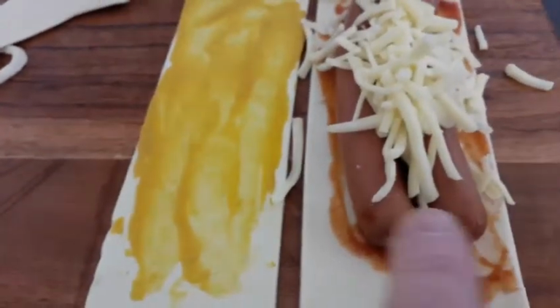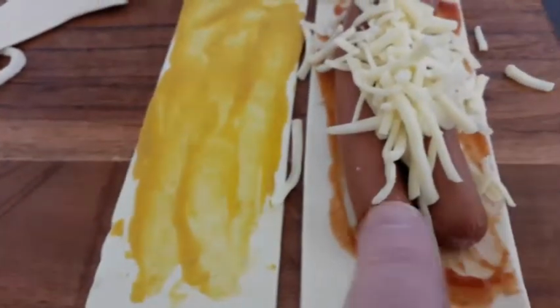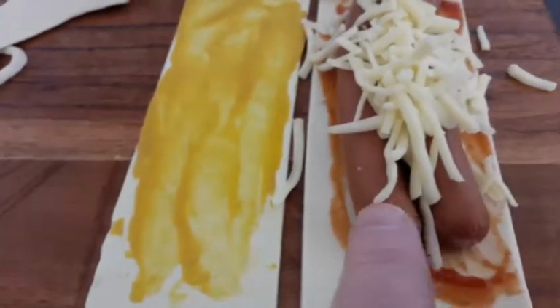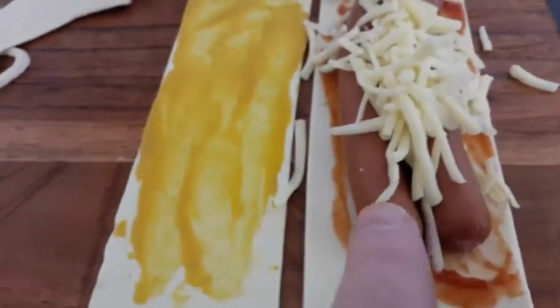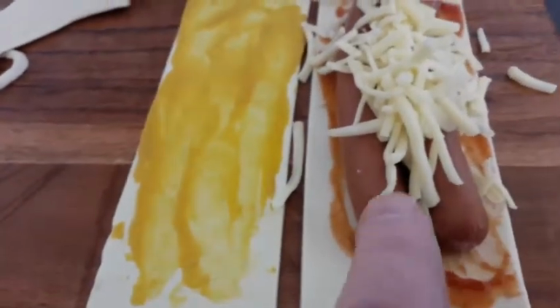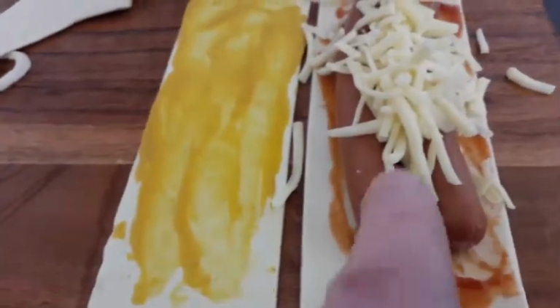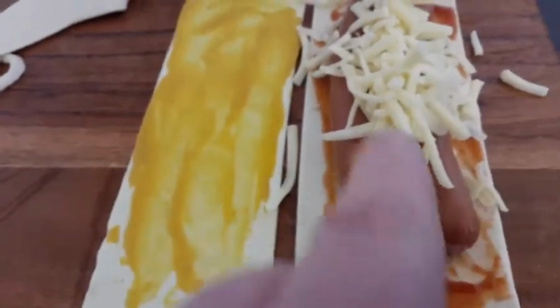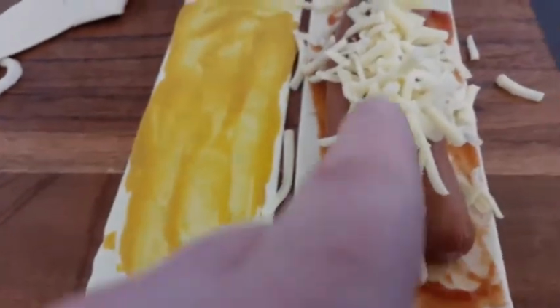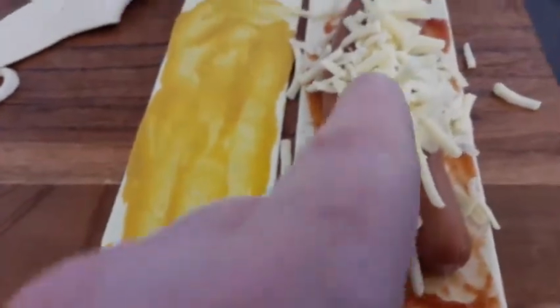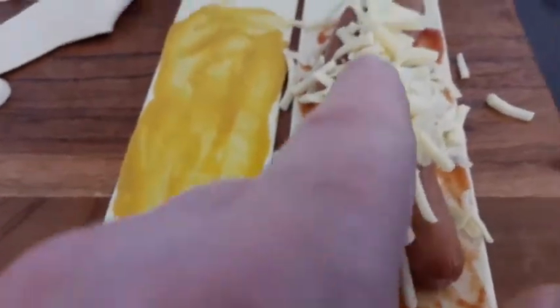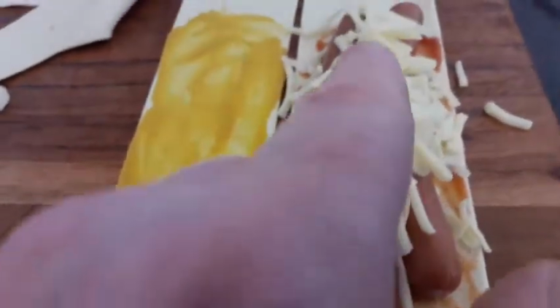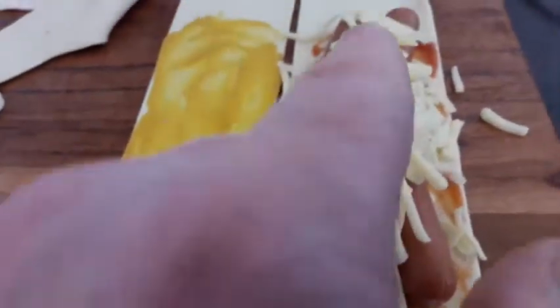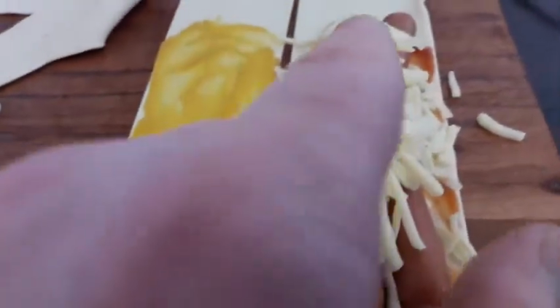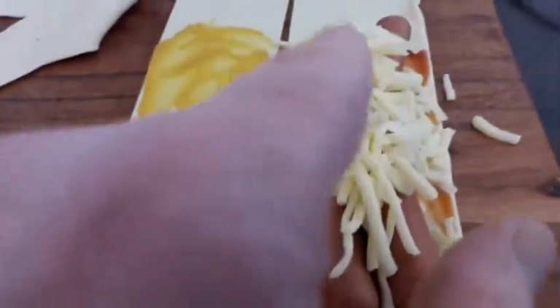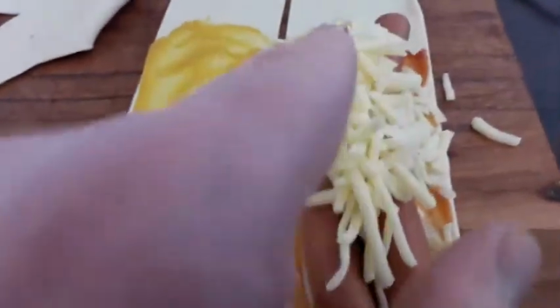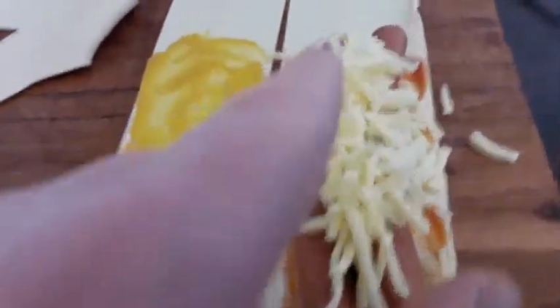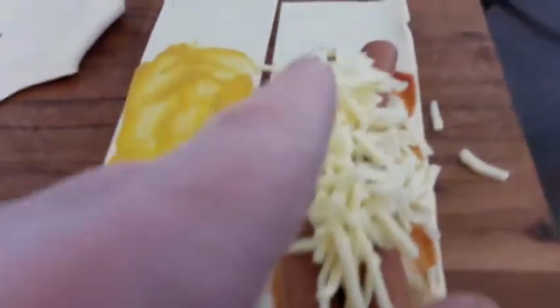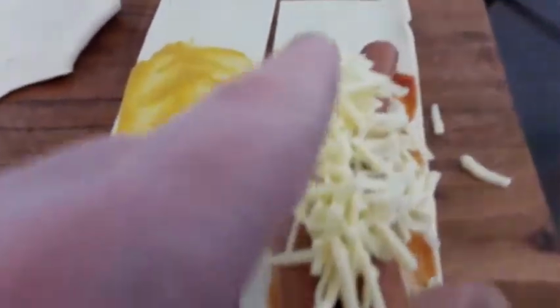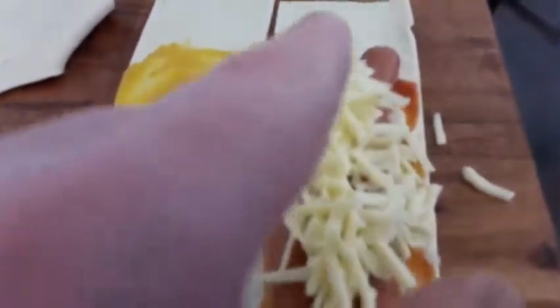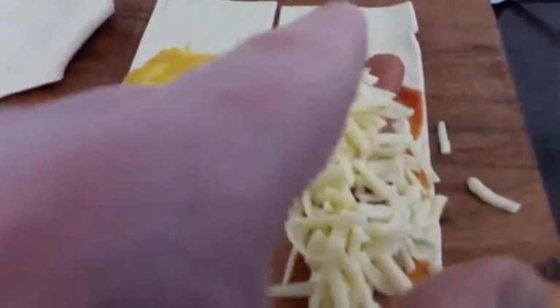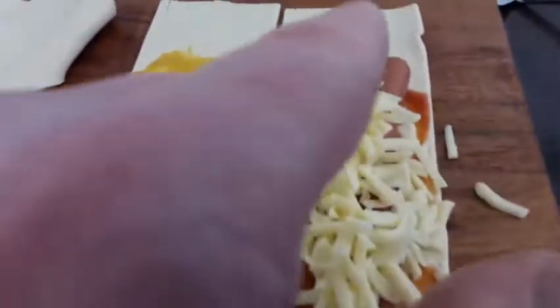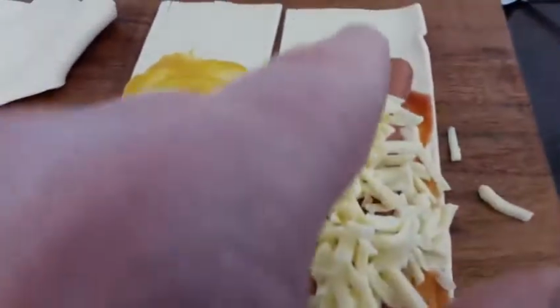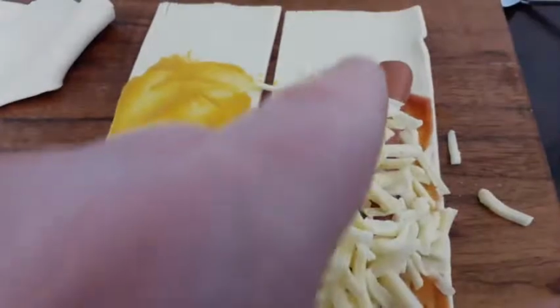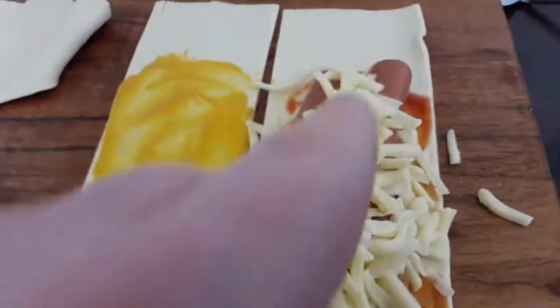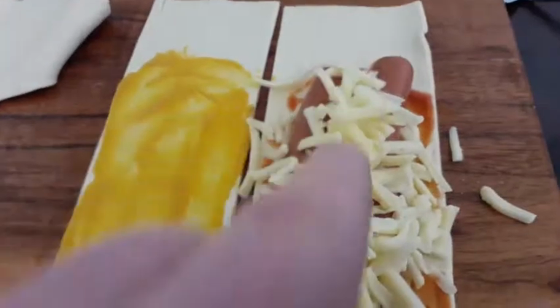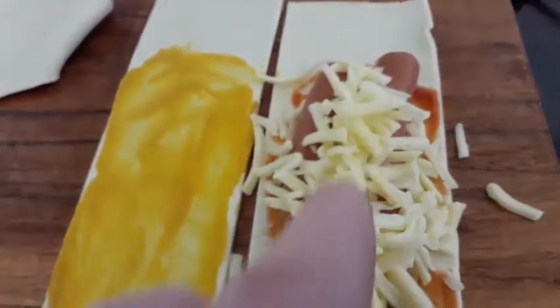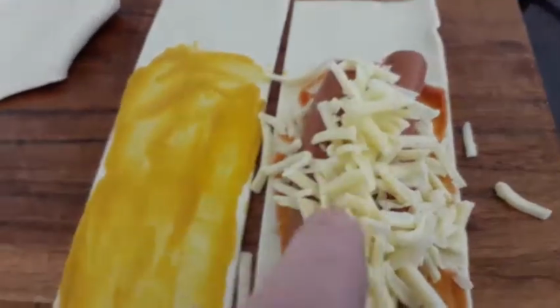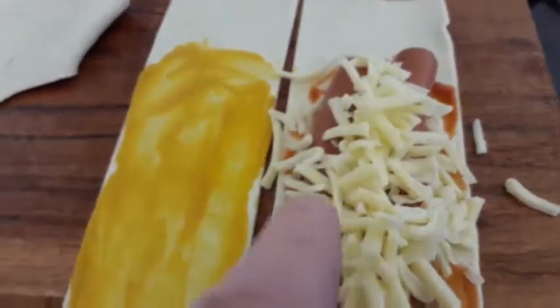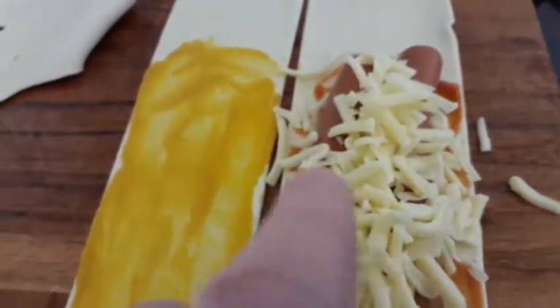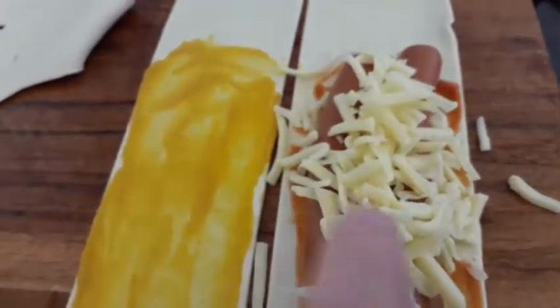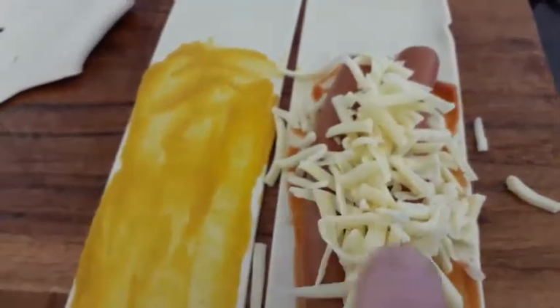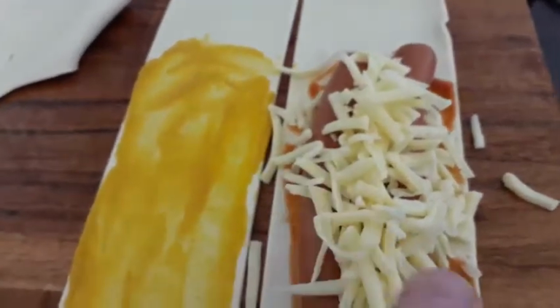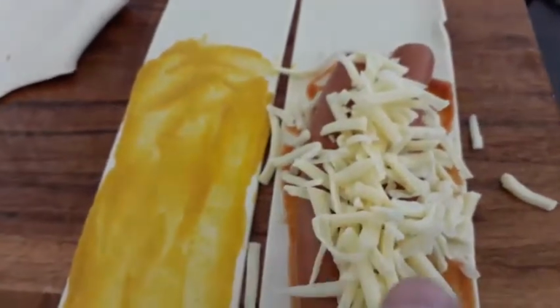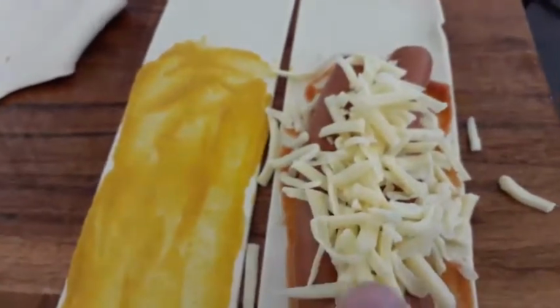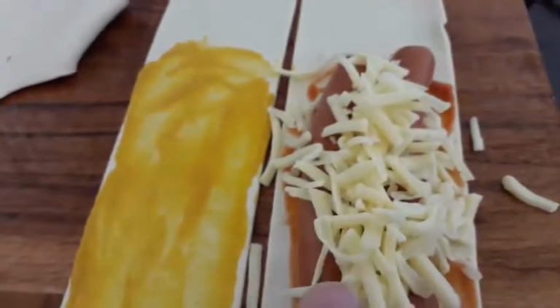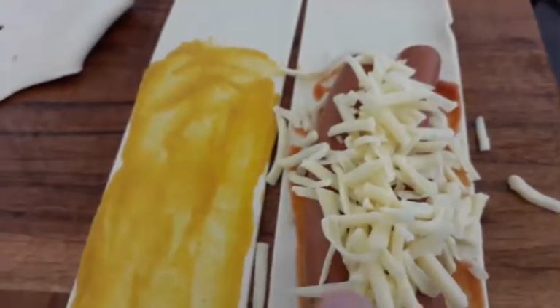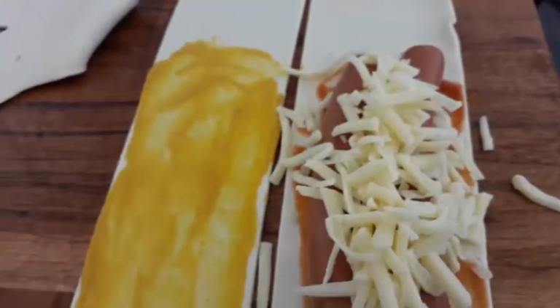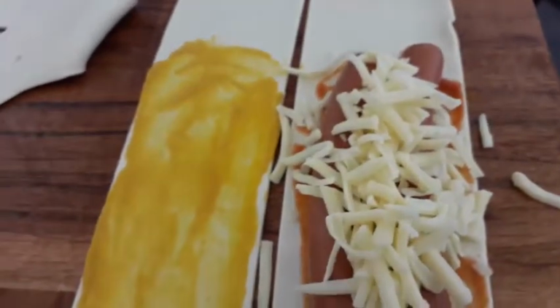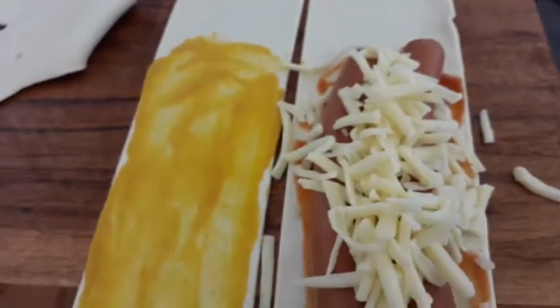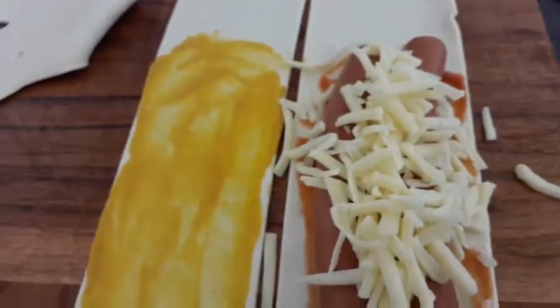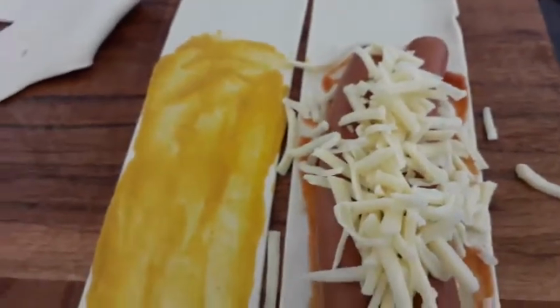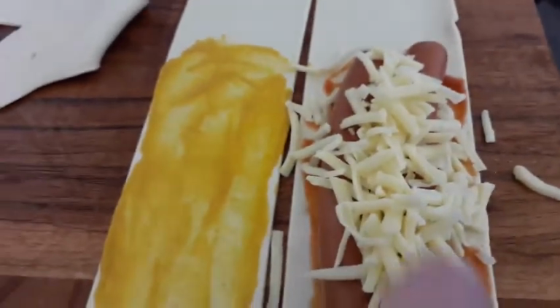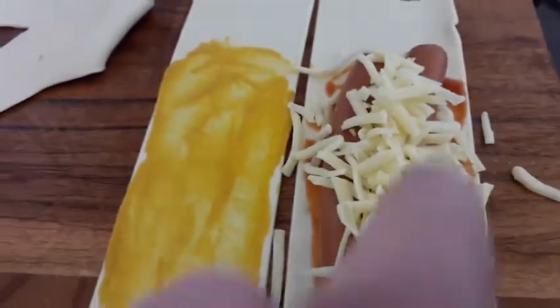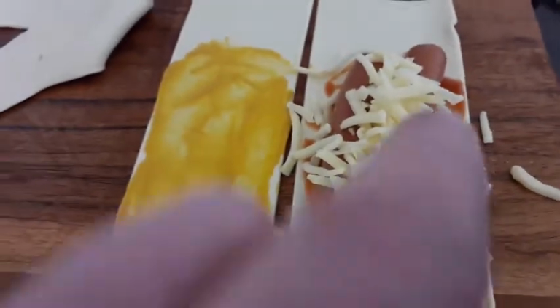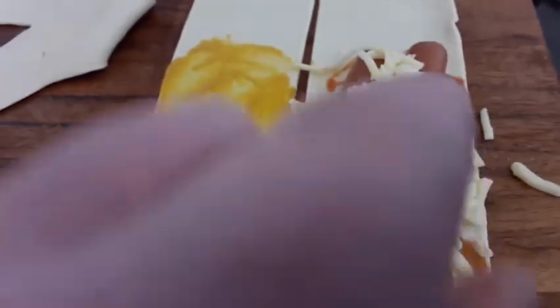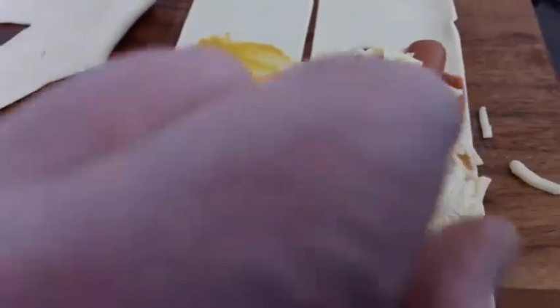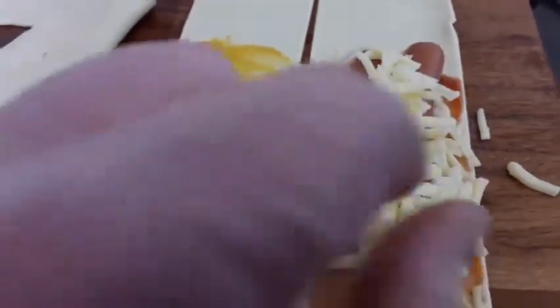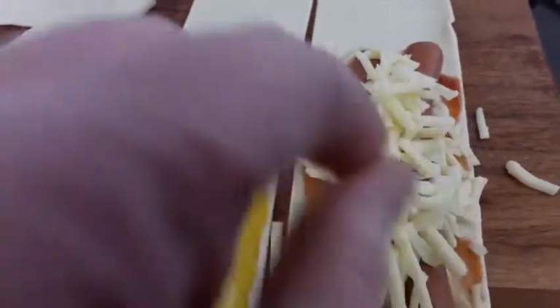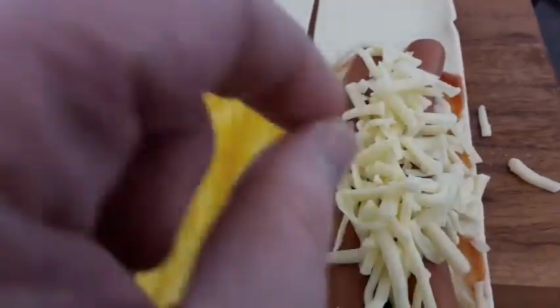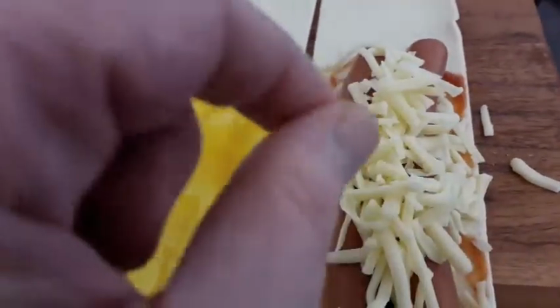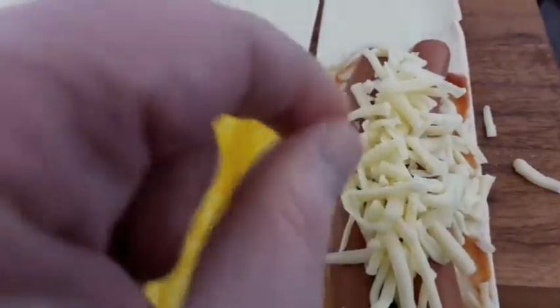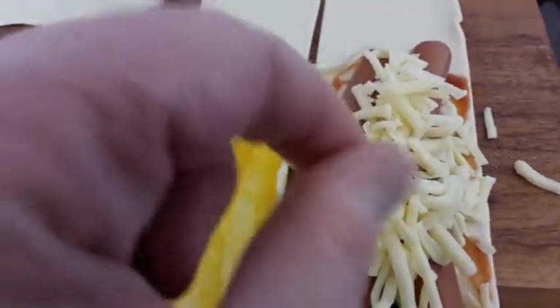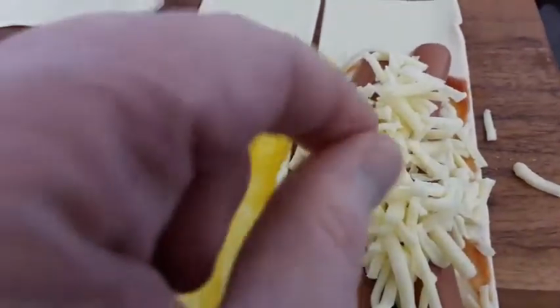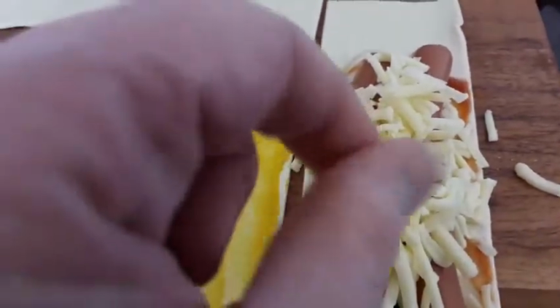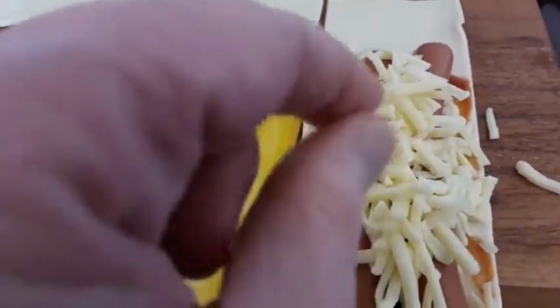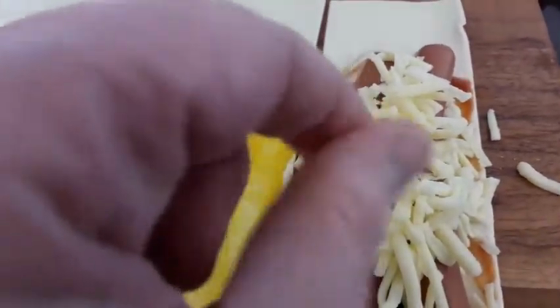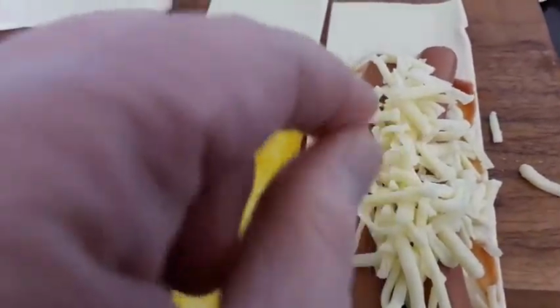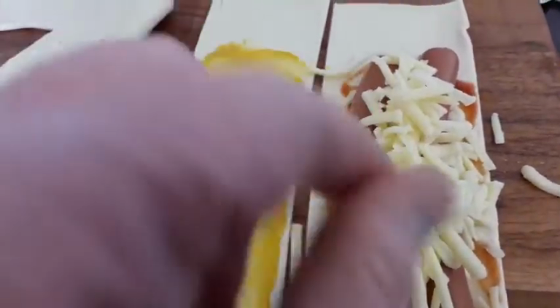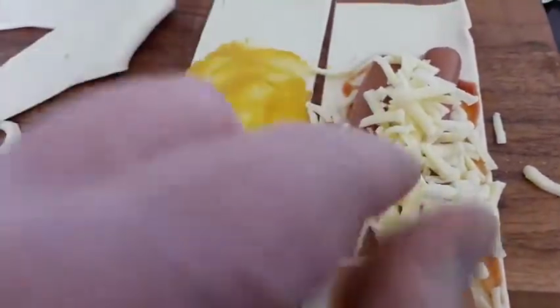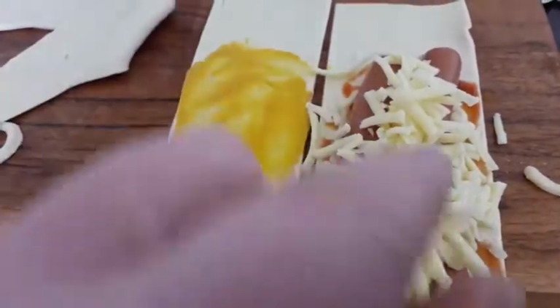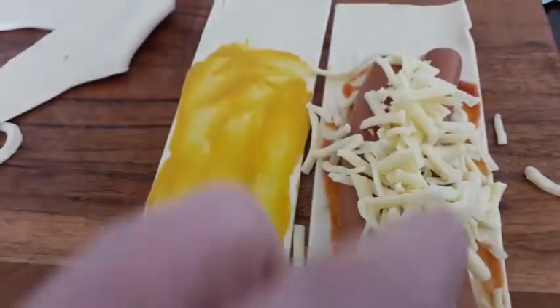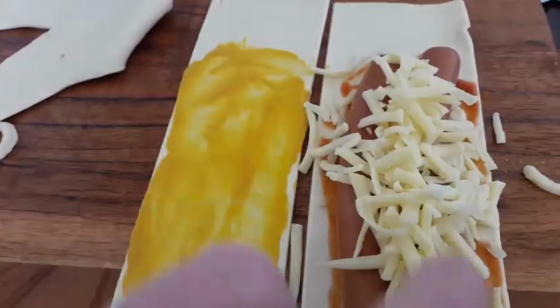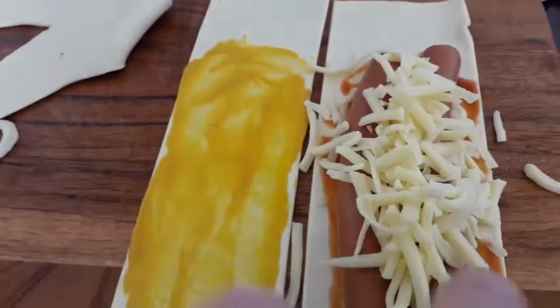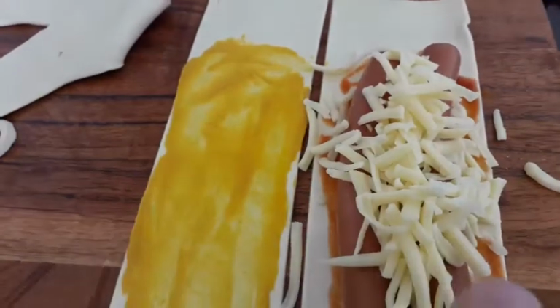Got some jumbo hot dogs, and just put them on top of this one here, and then sprinkled the cheese over the top.